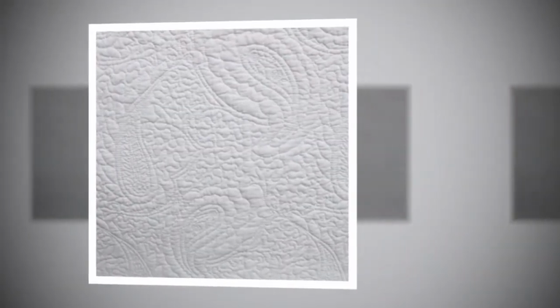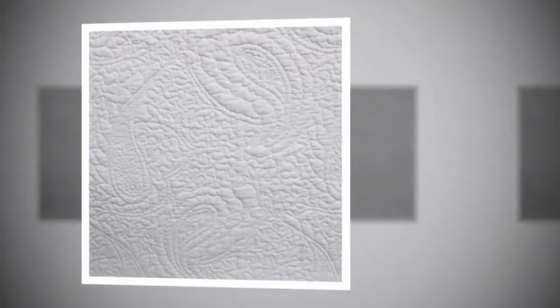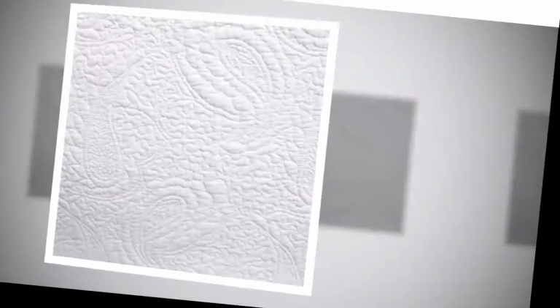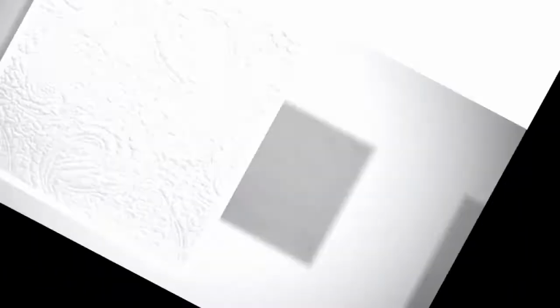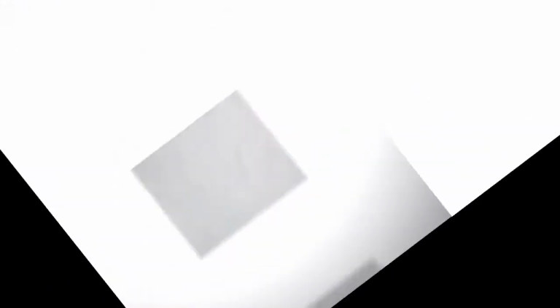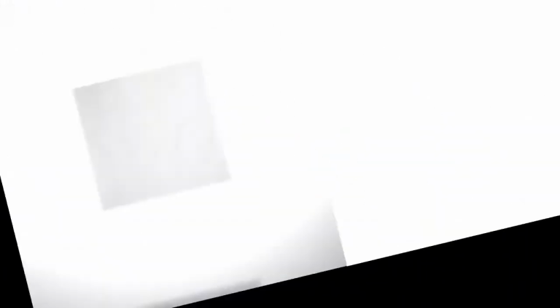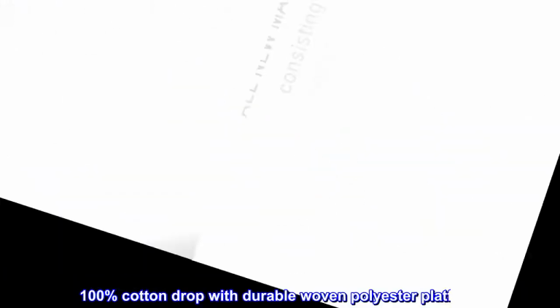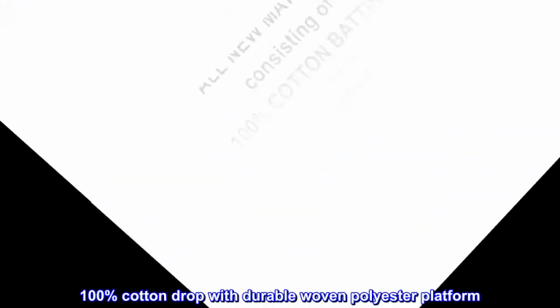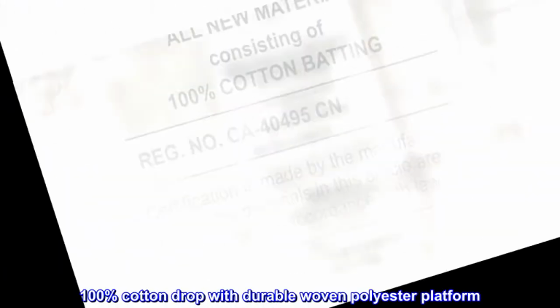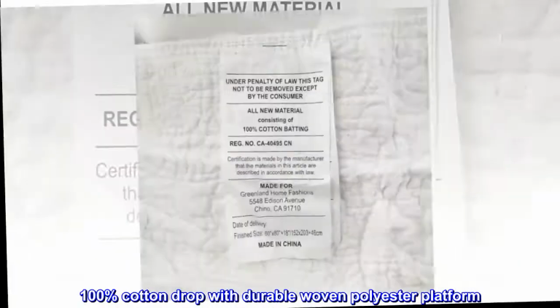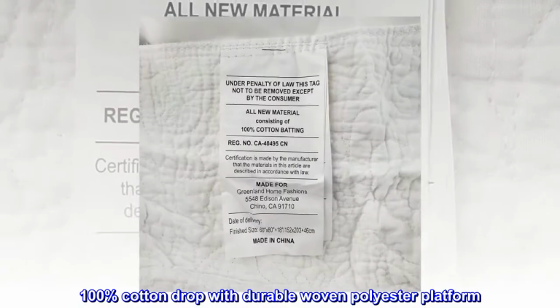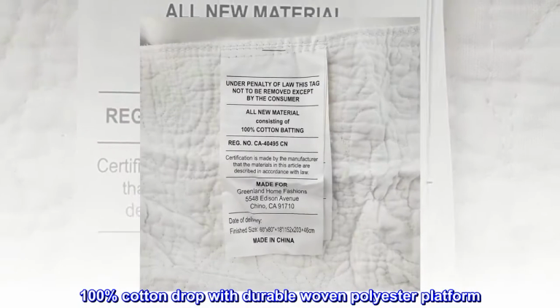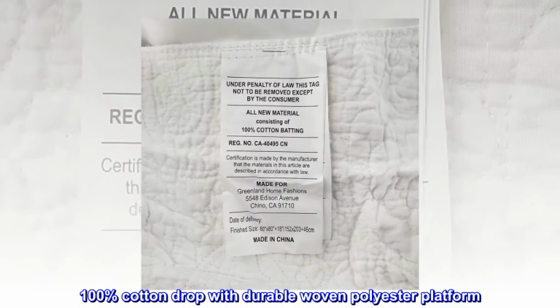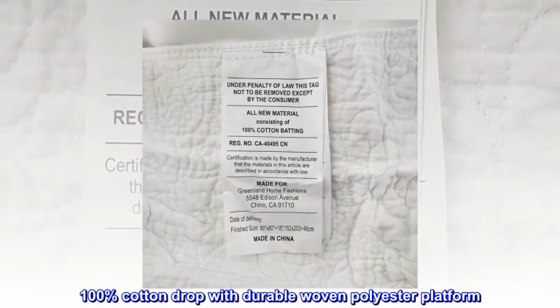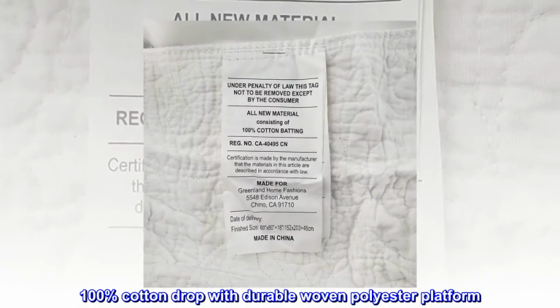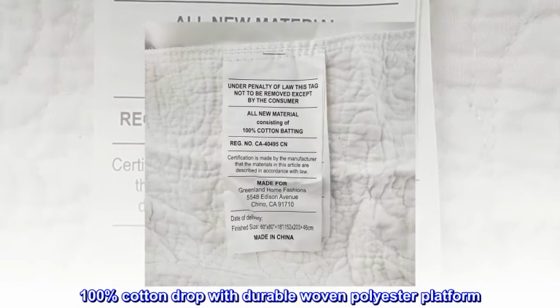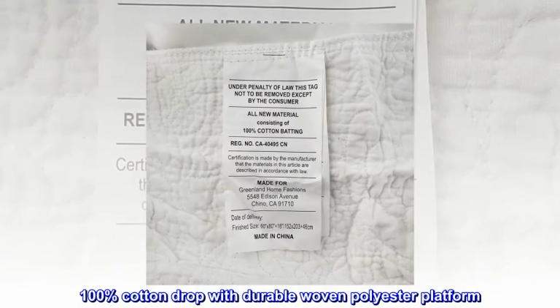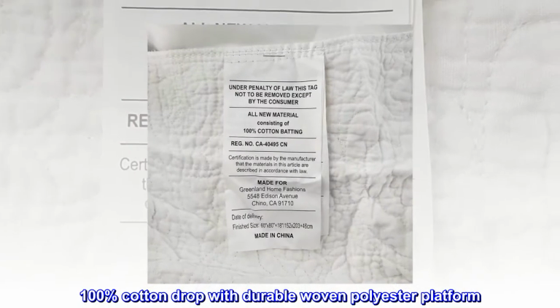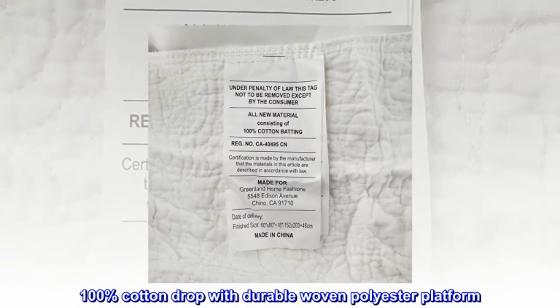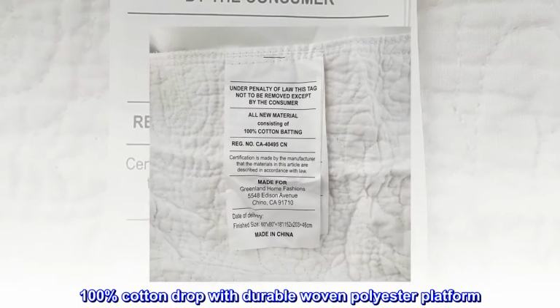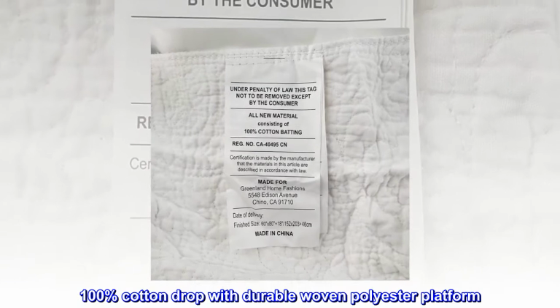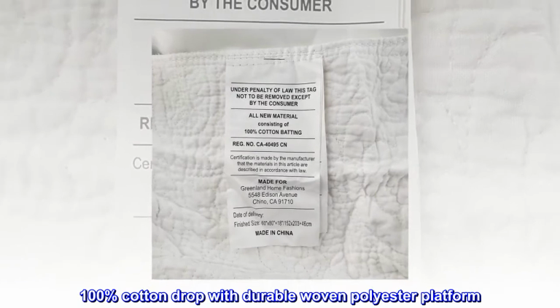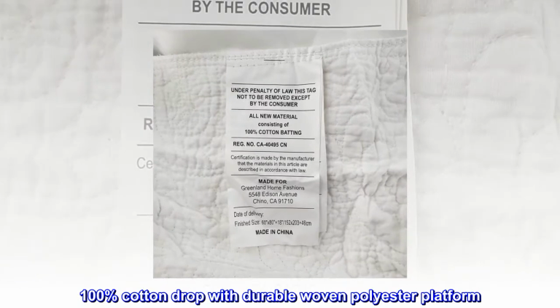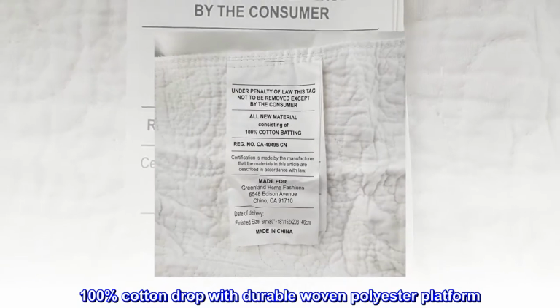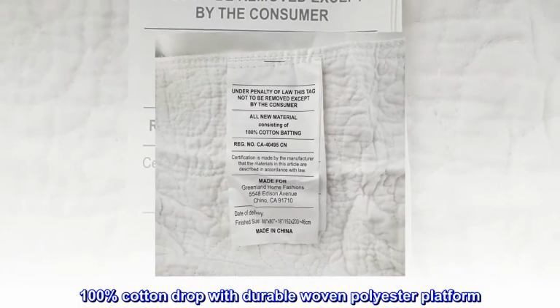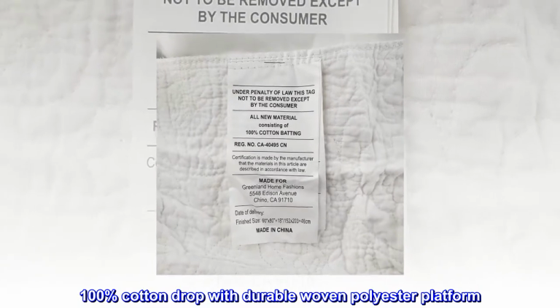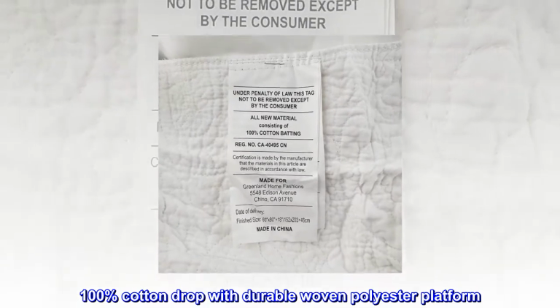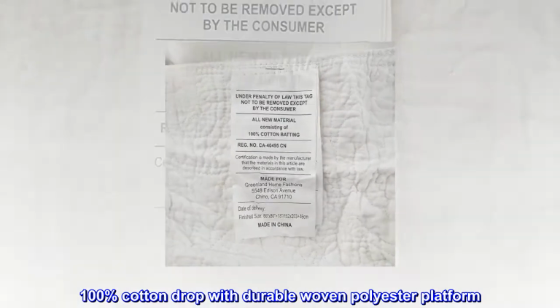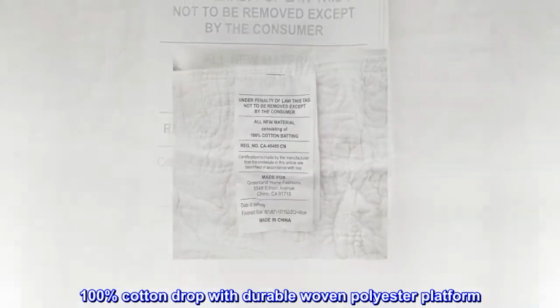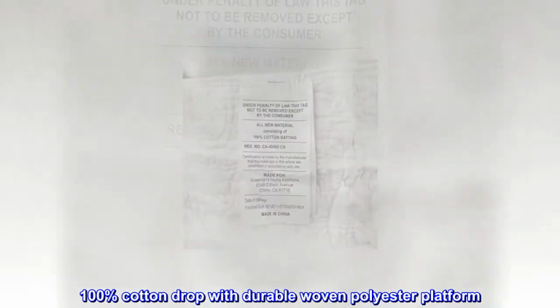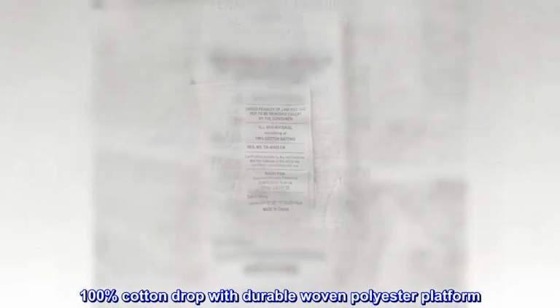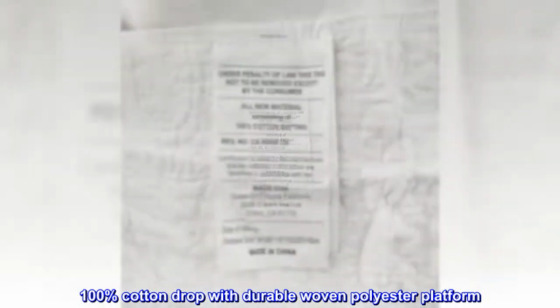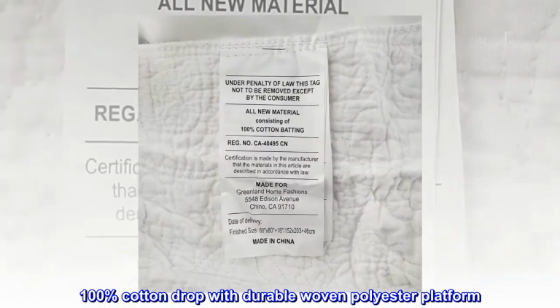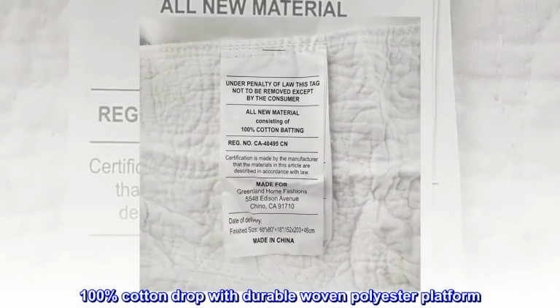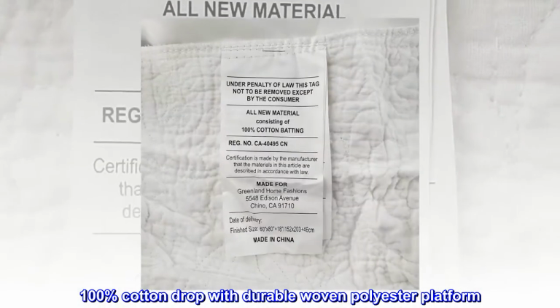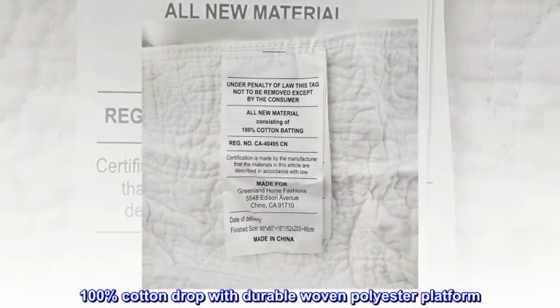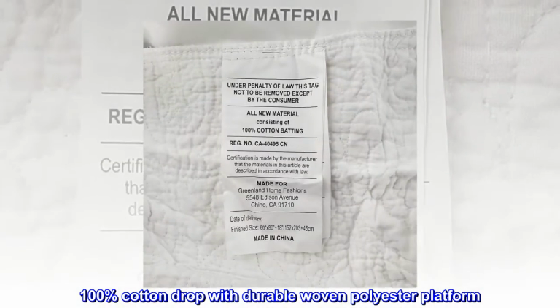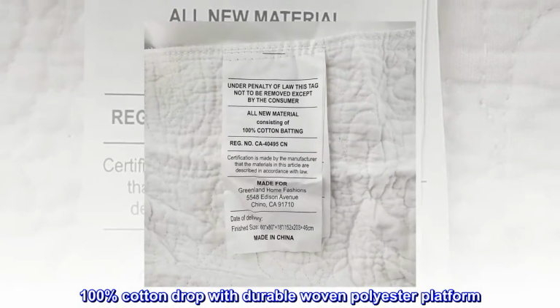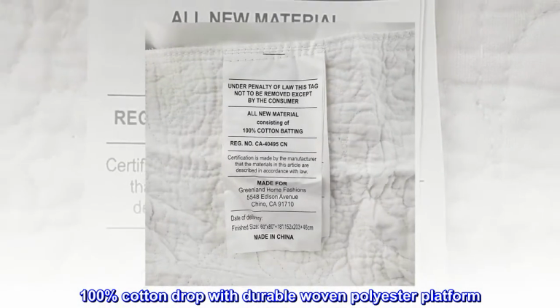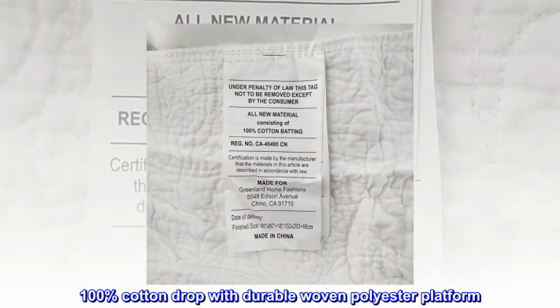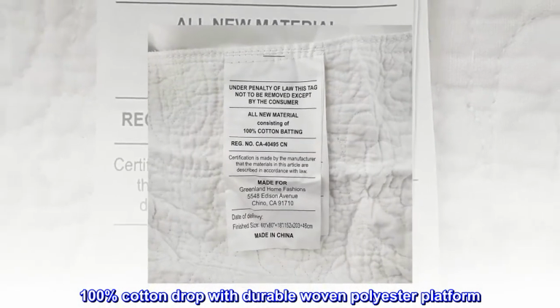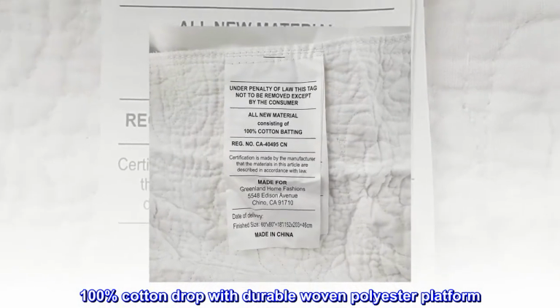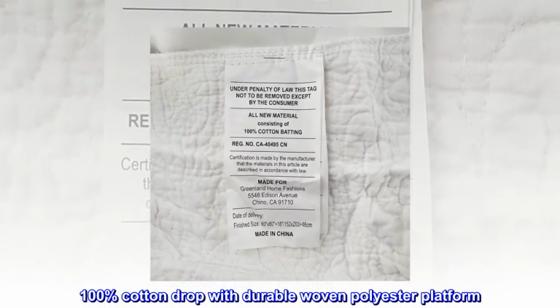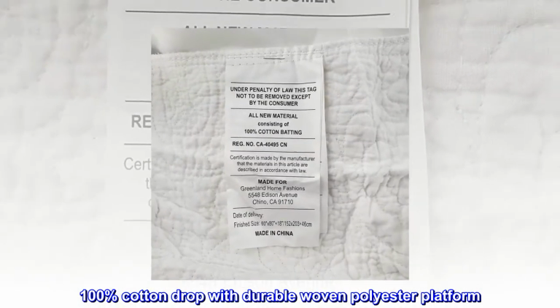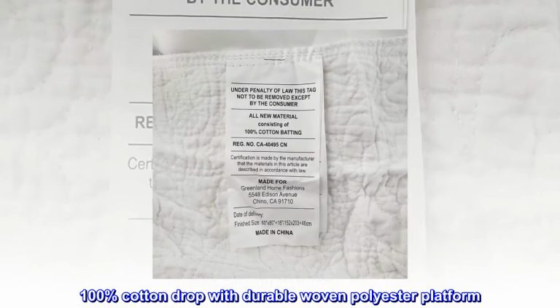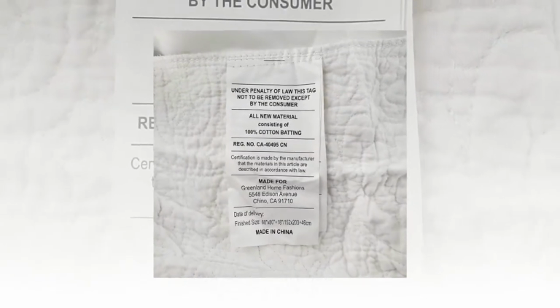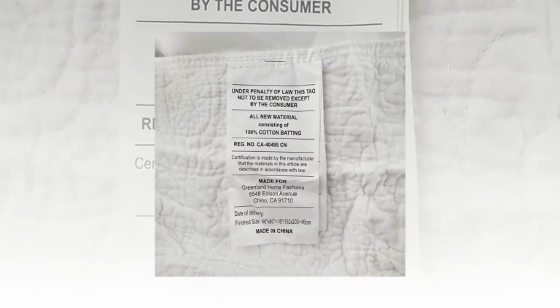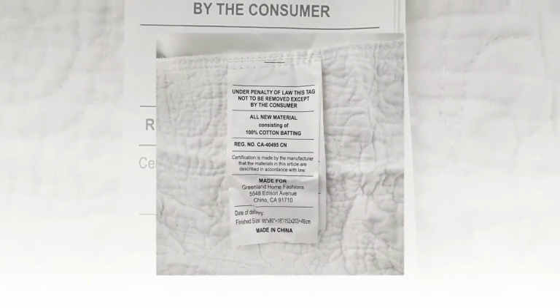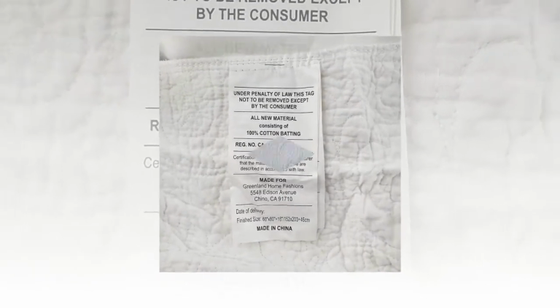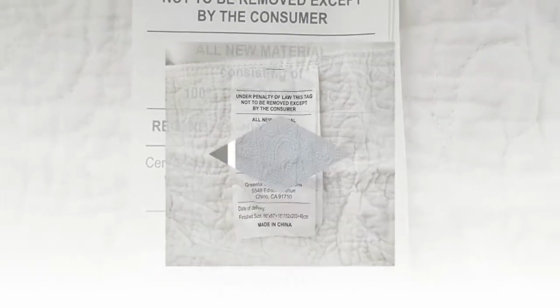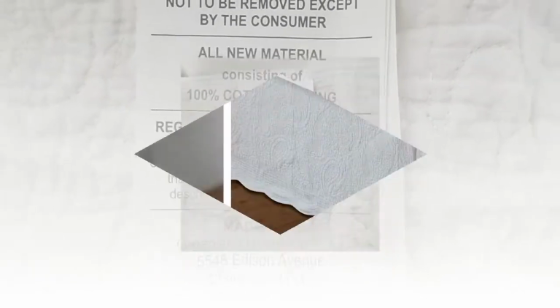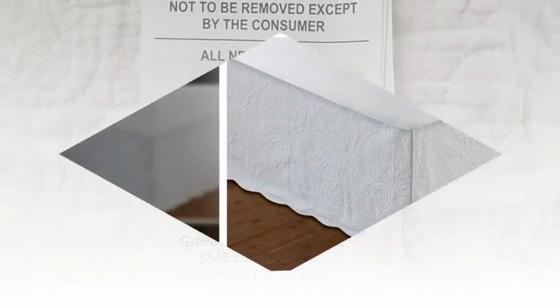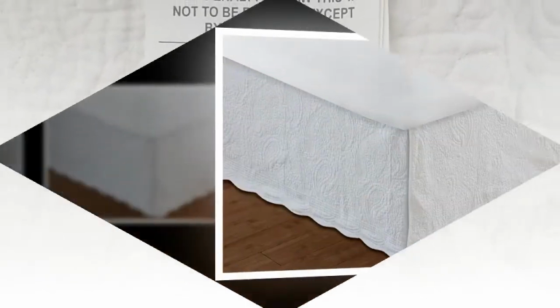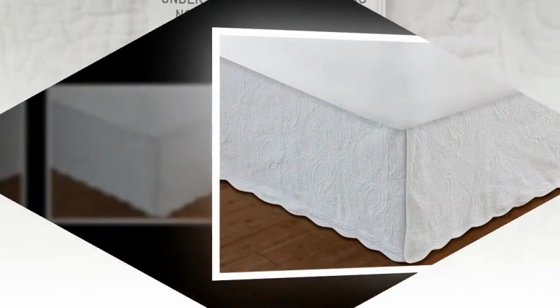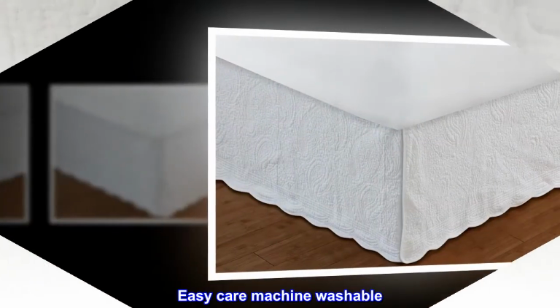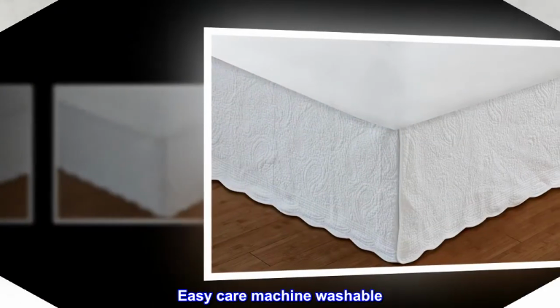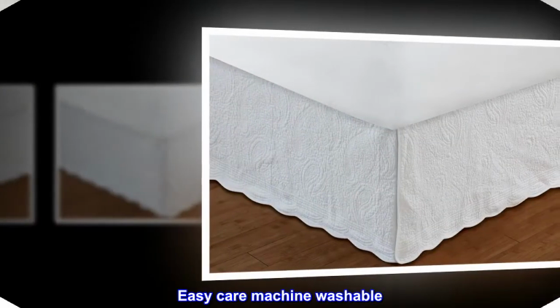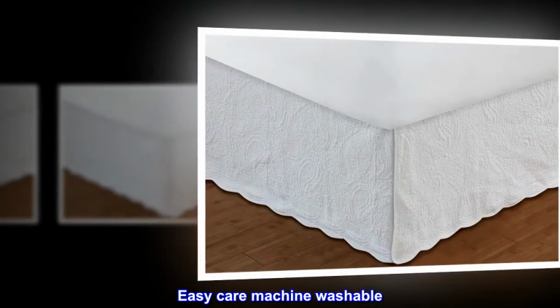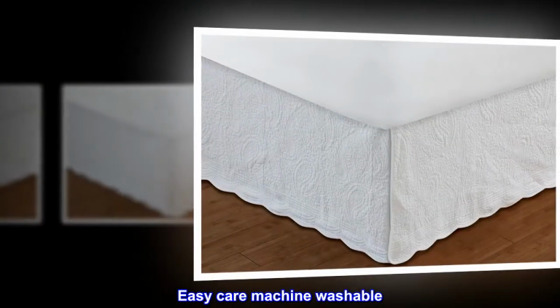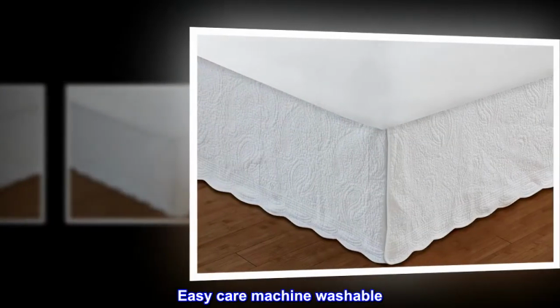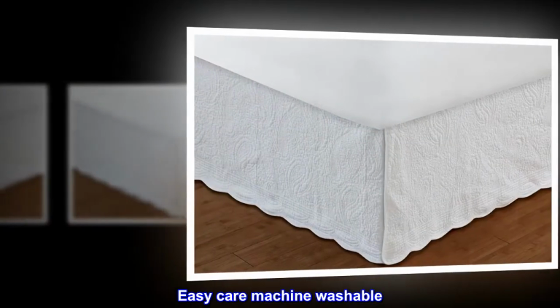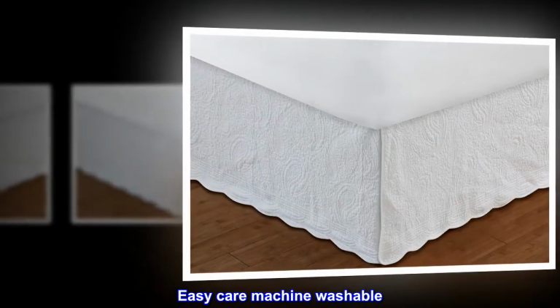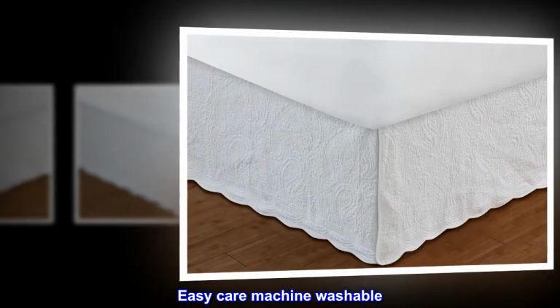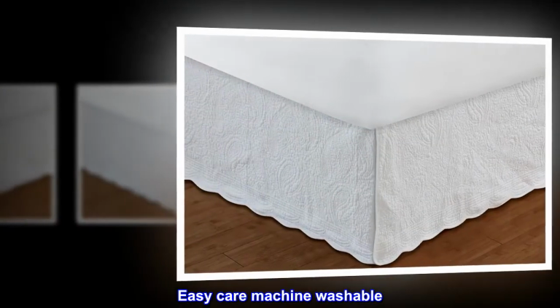100% cotton drop with durable woven polyester platform. Easy care machine washable.